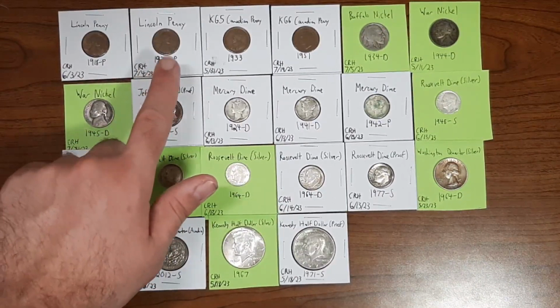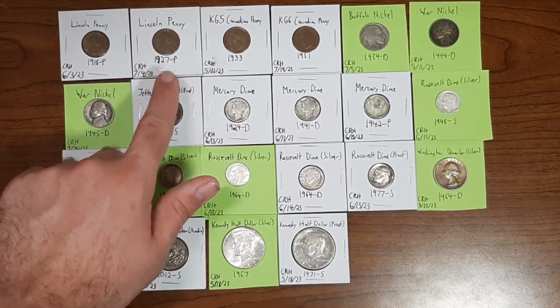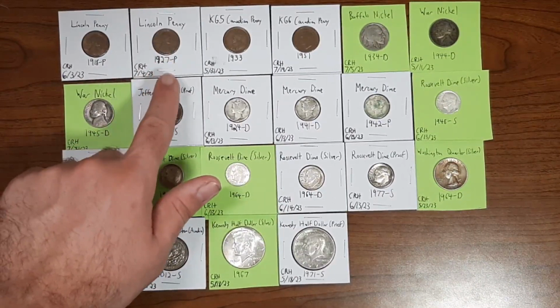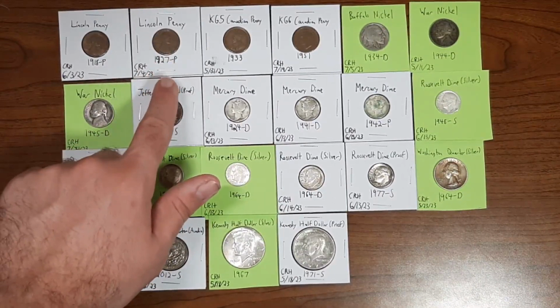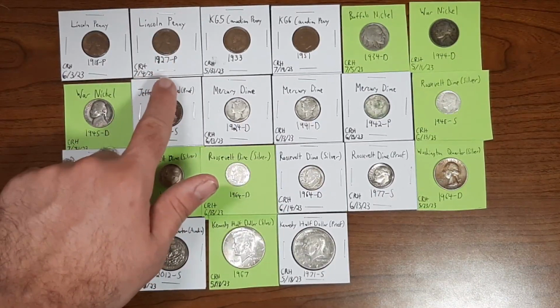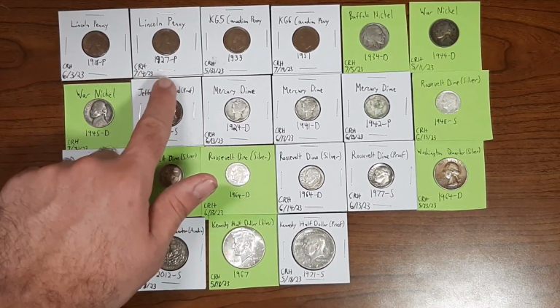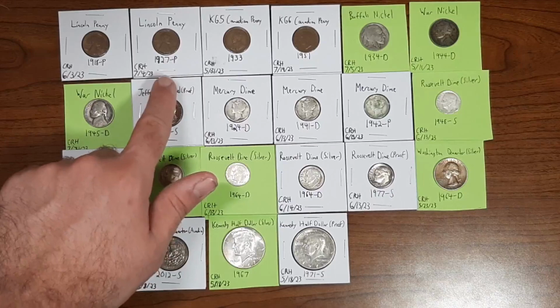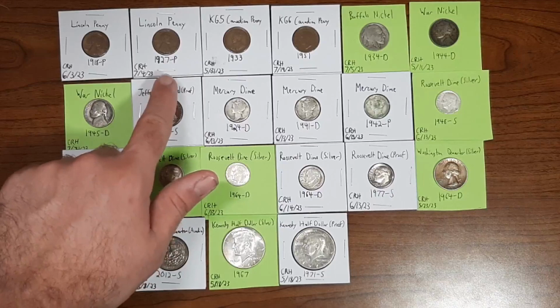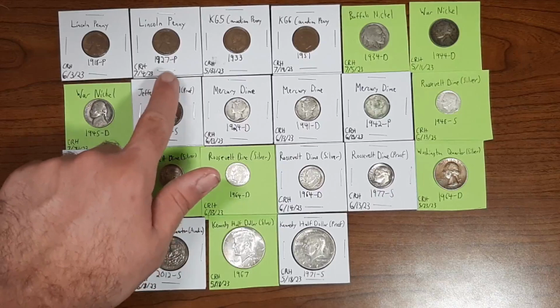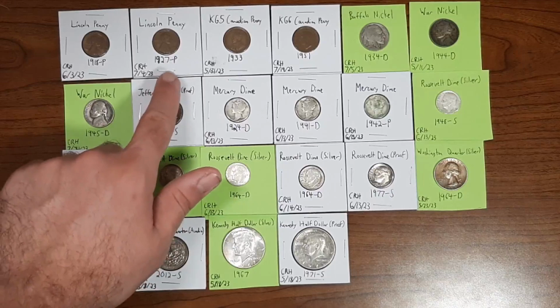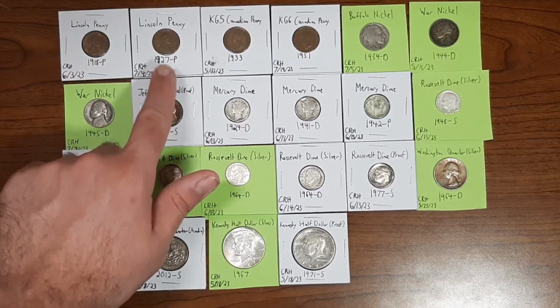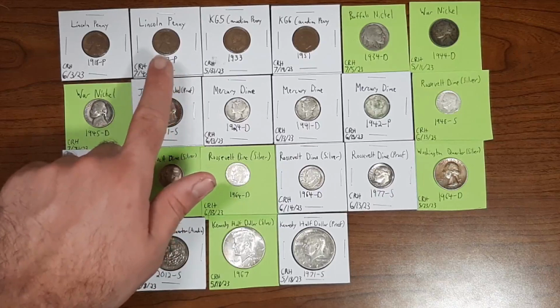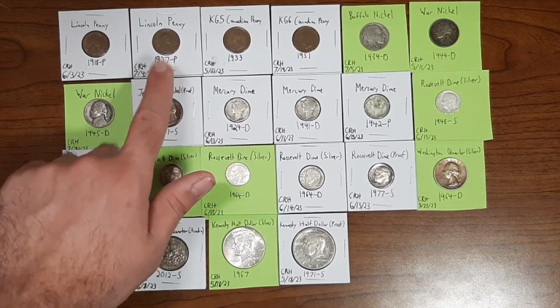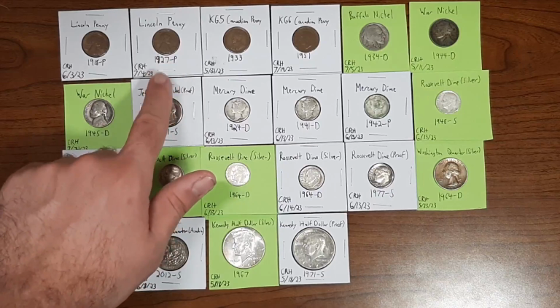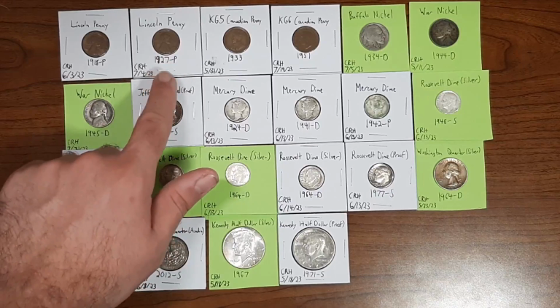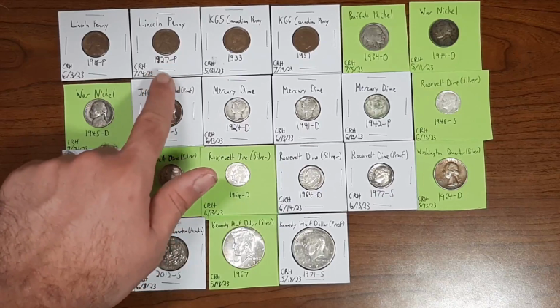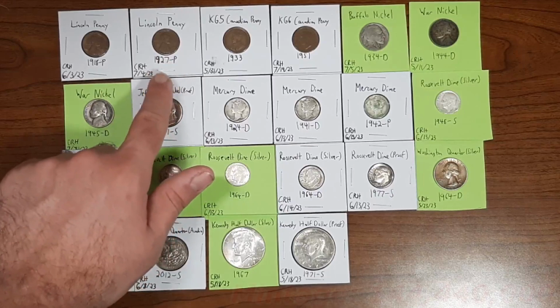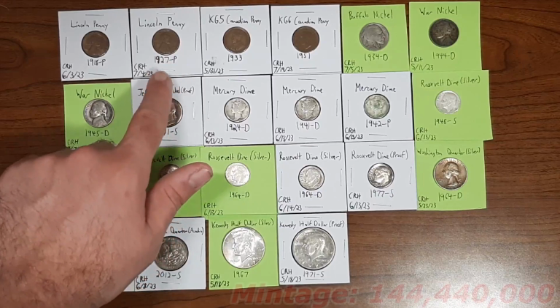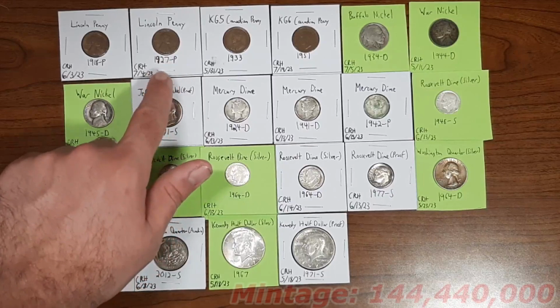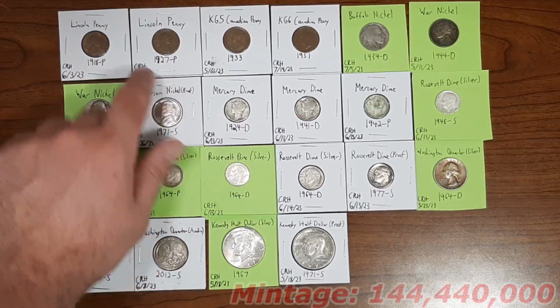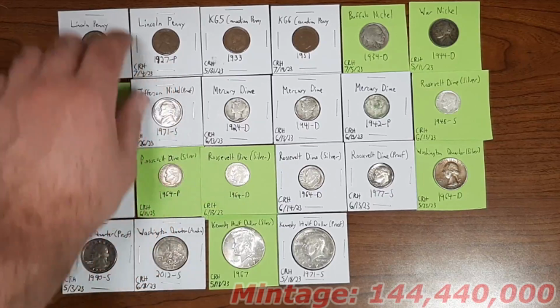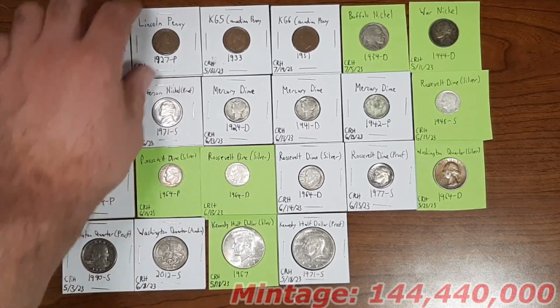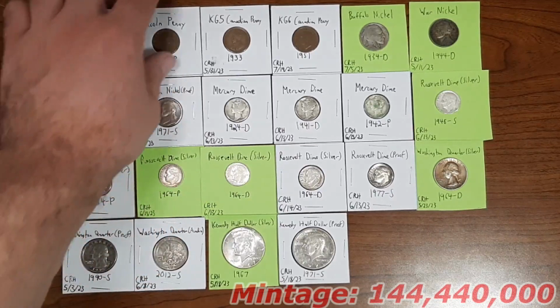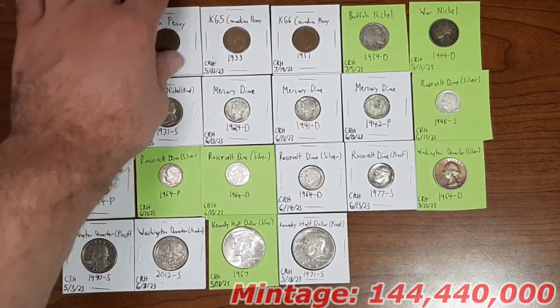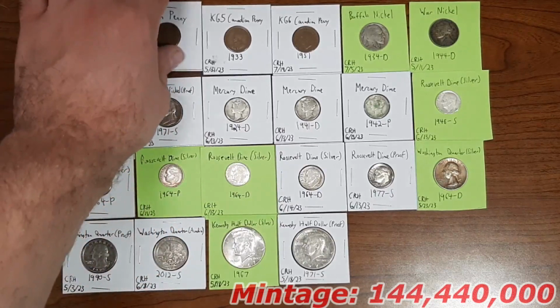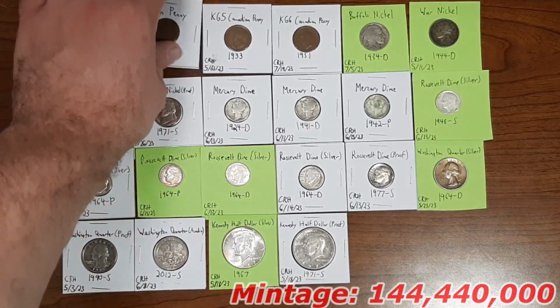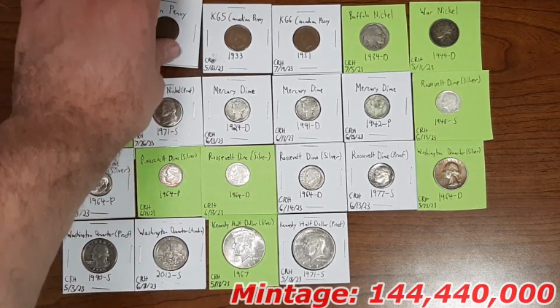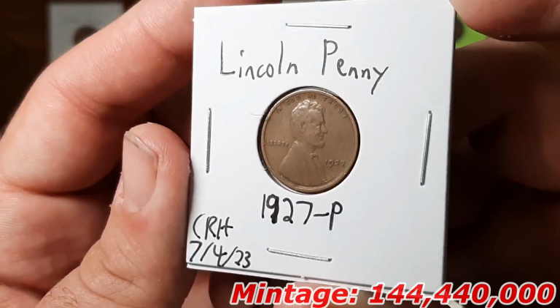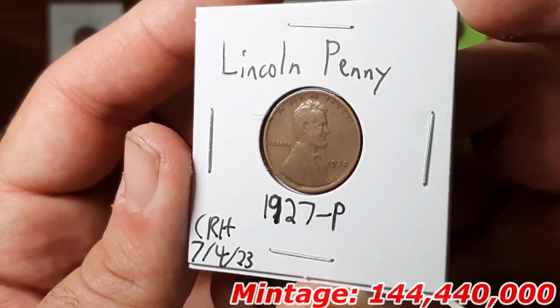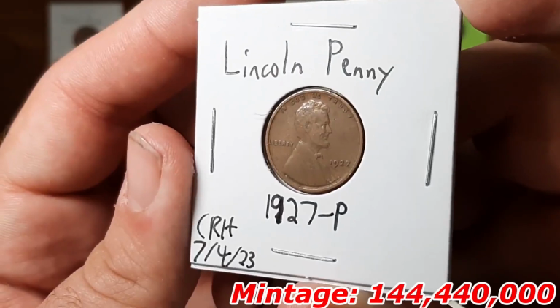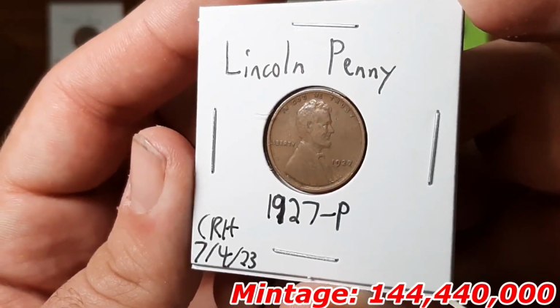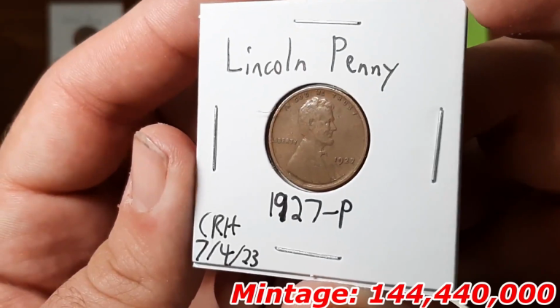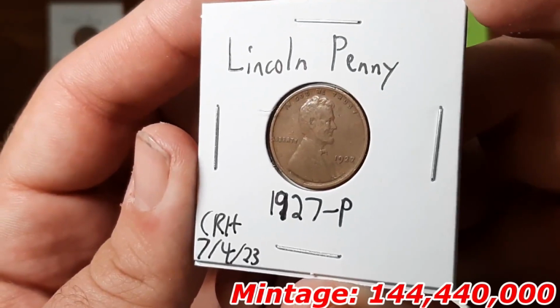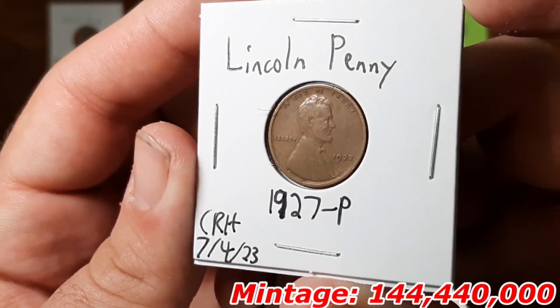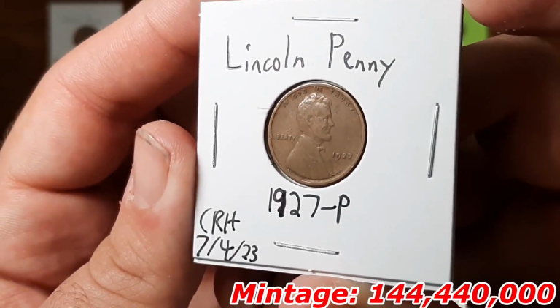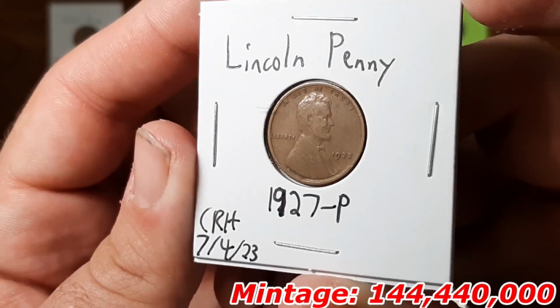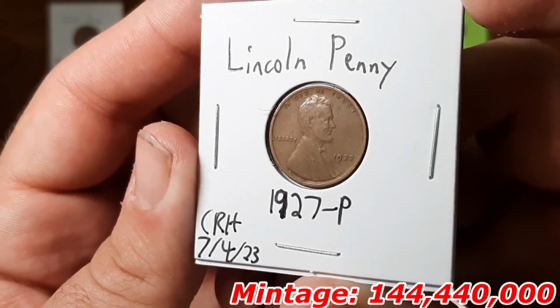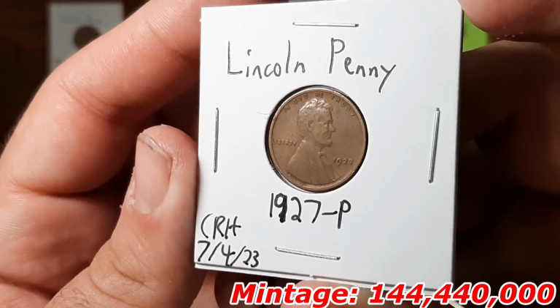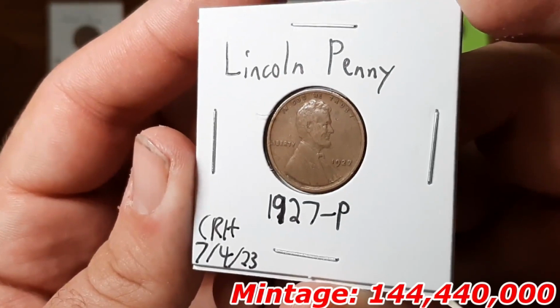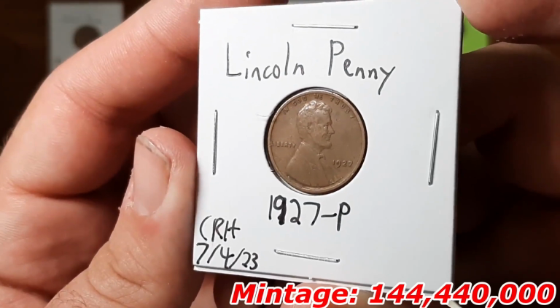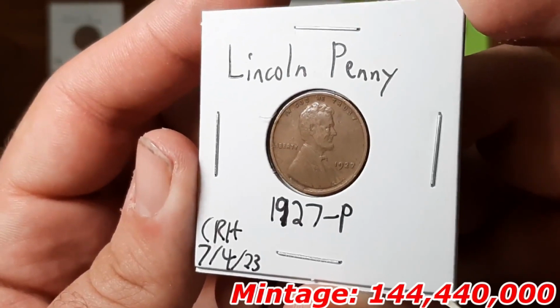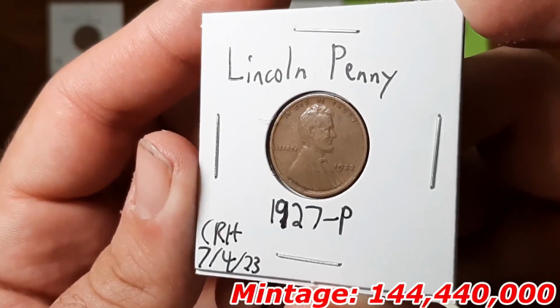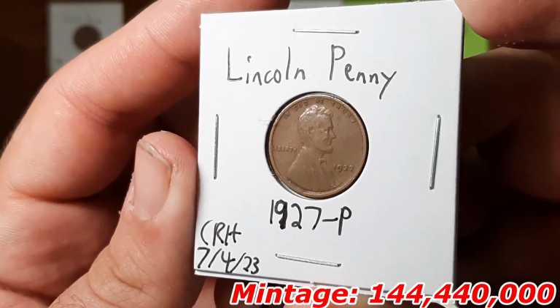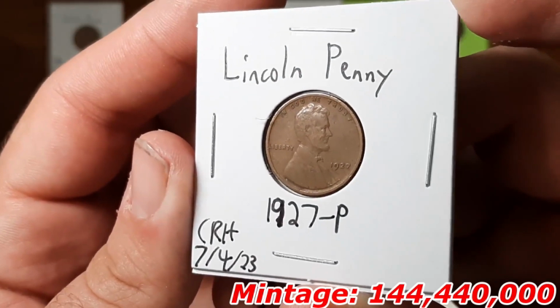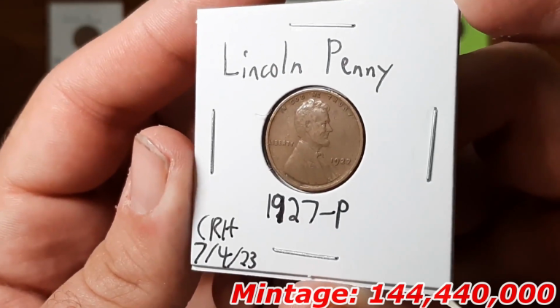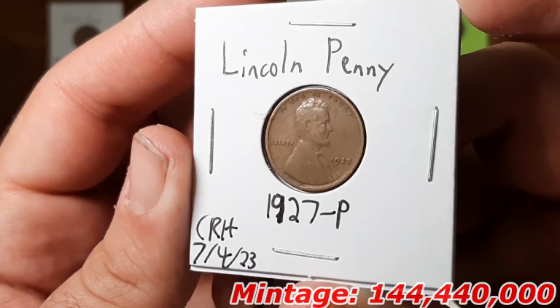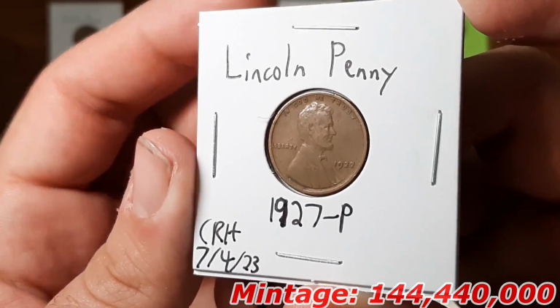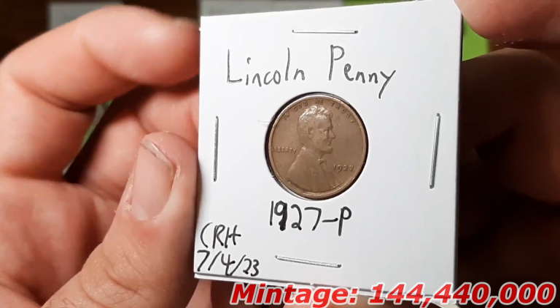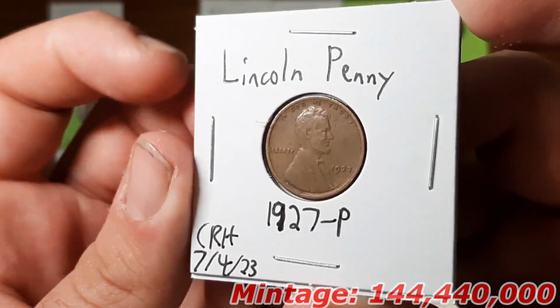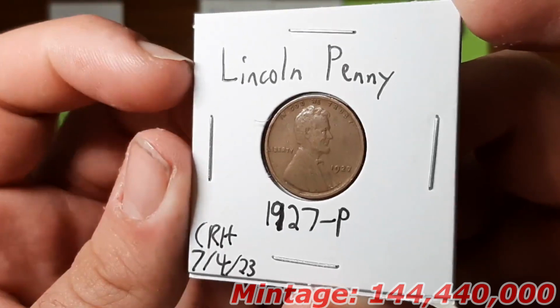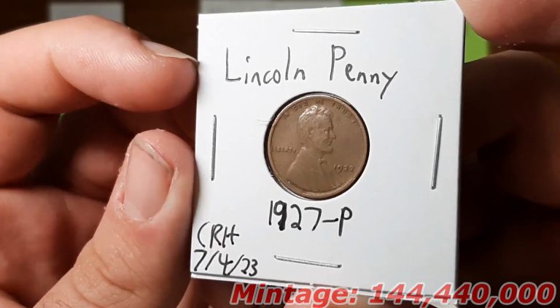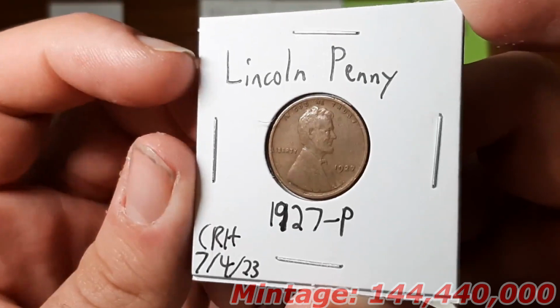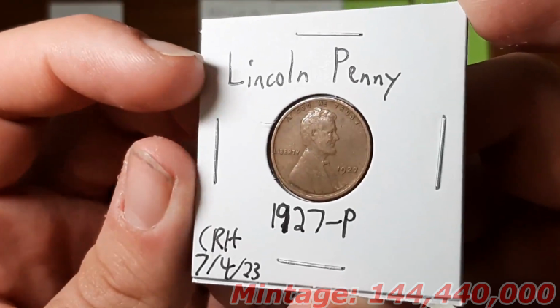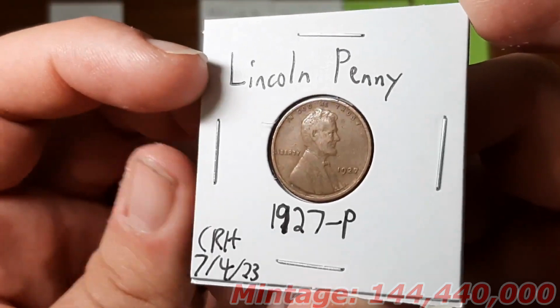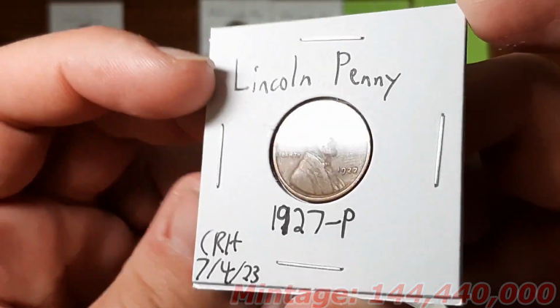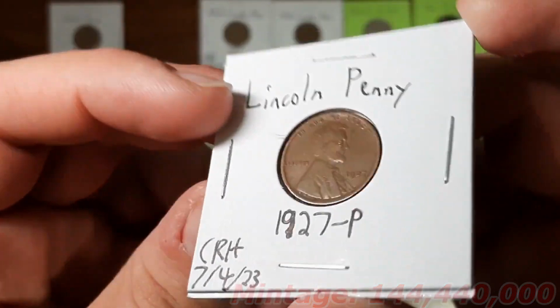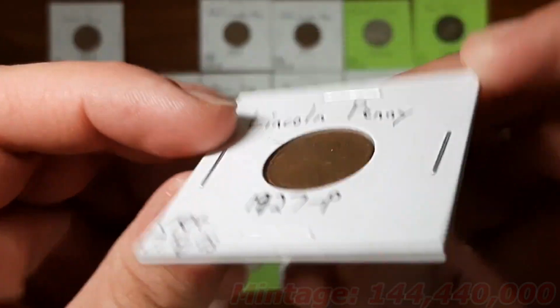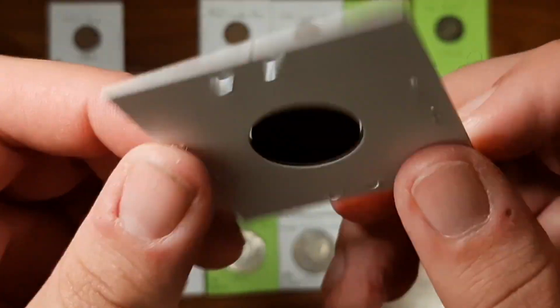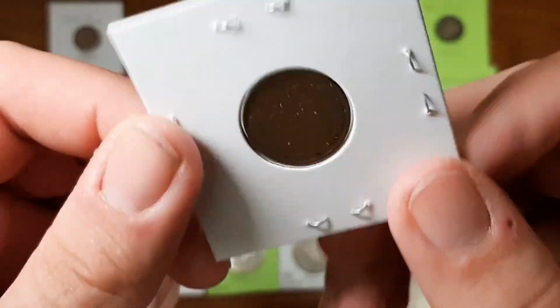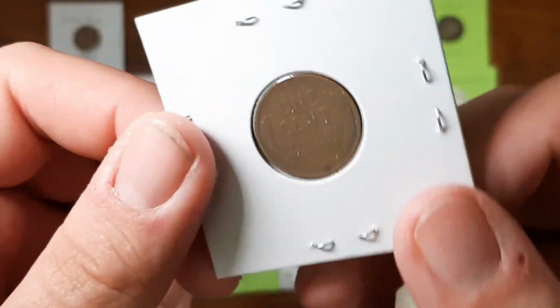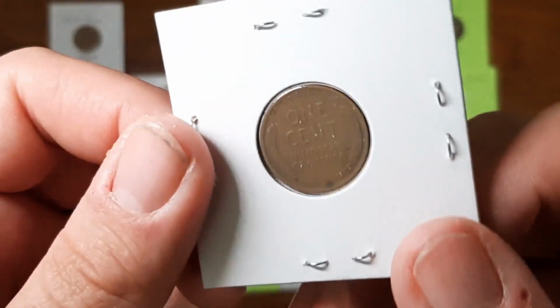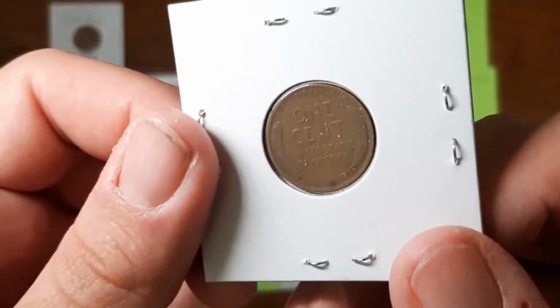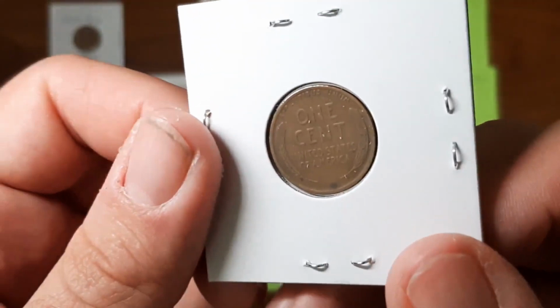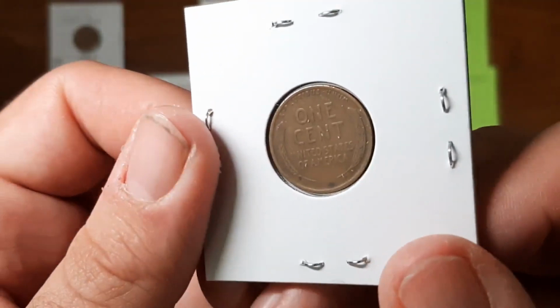Next up we have a Lincoln penny from the year 1927, minted in Philadelphia, found through coin roll hunting on July 4th, 2023.